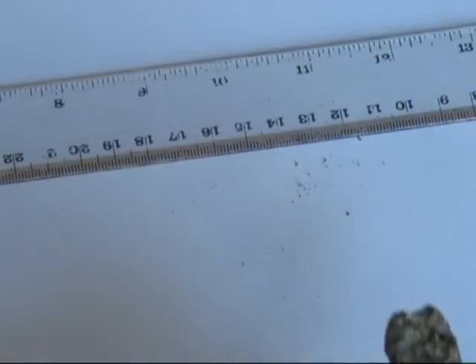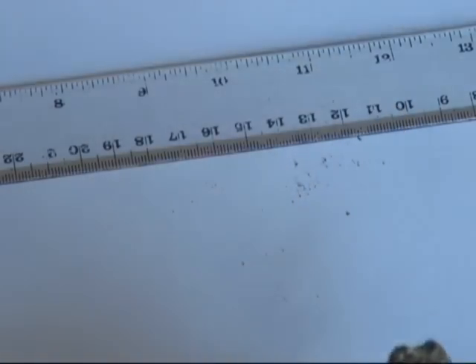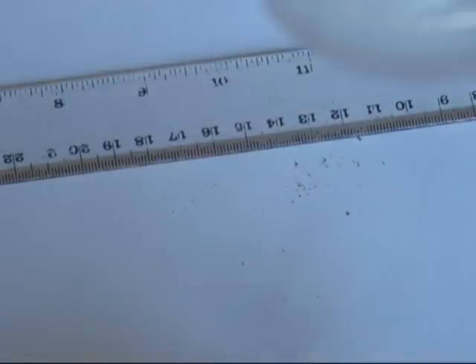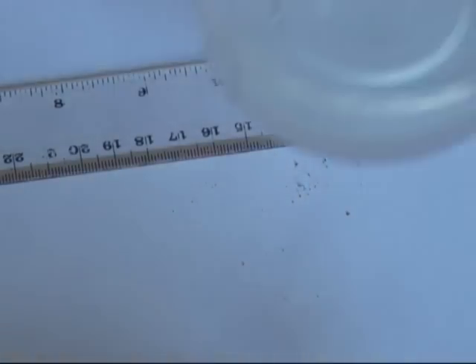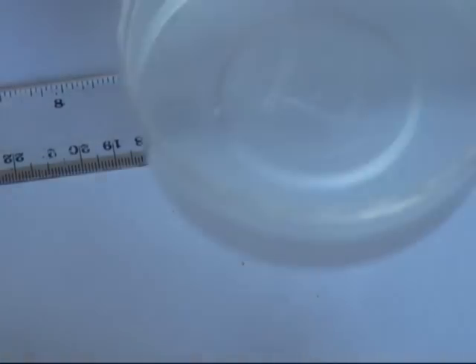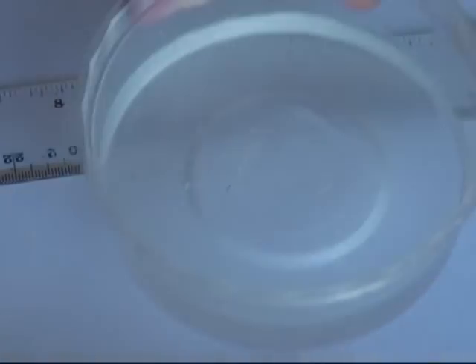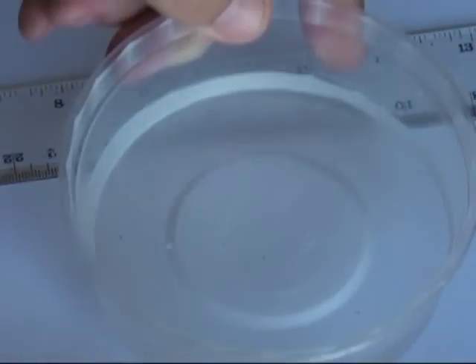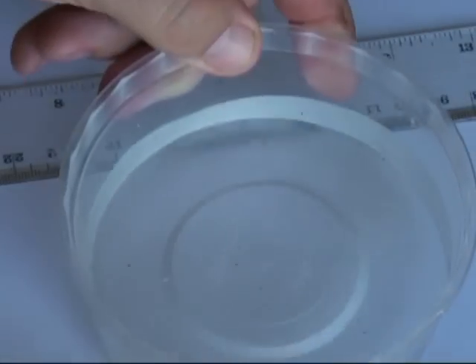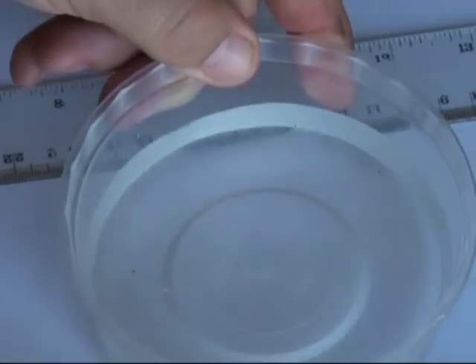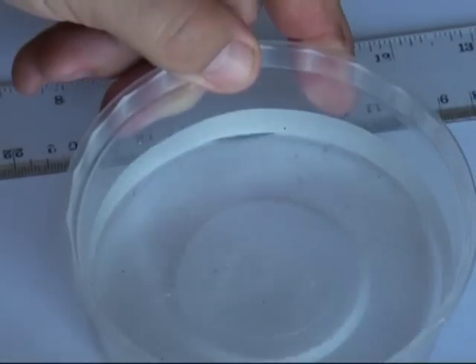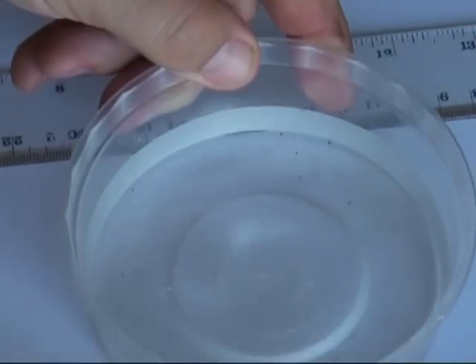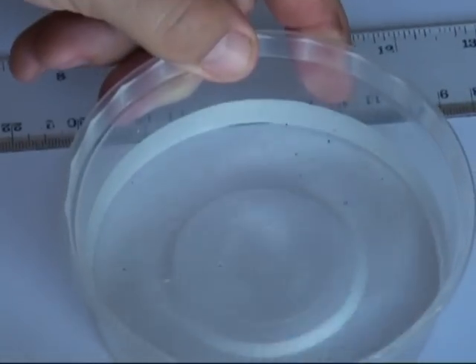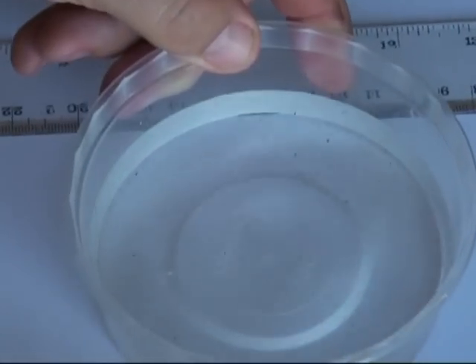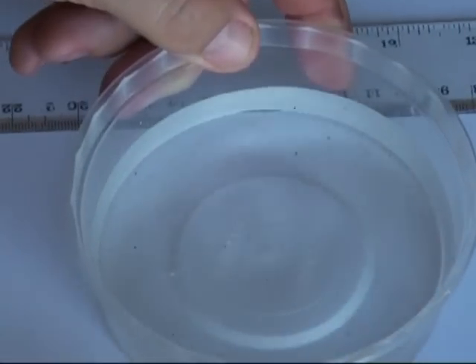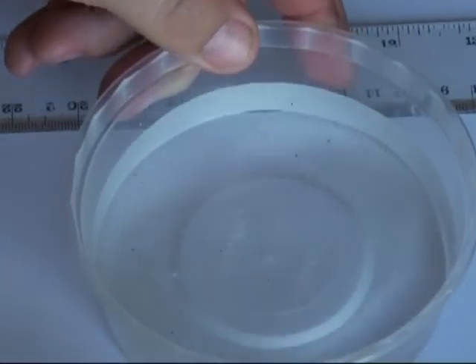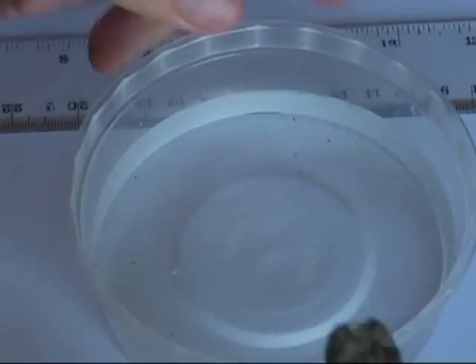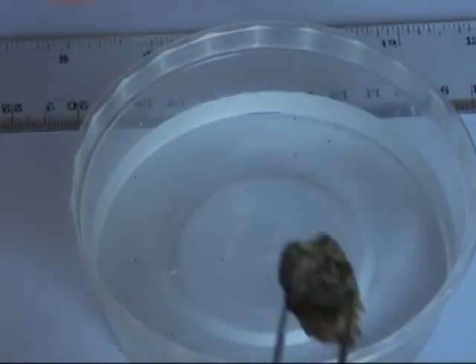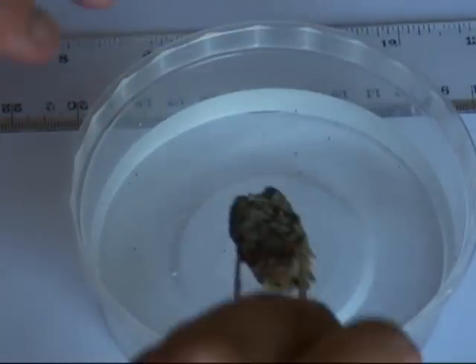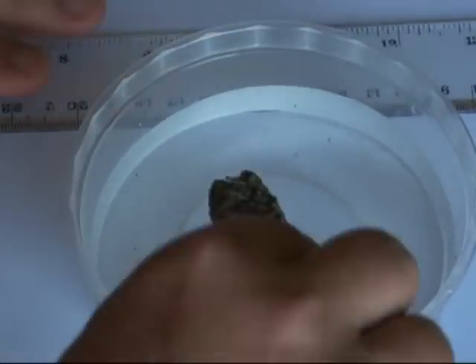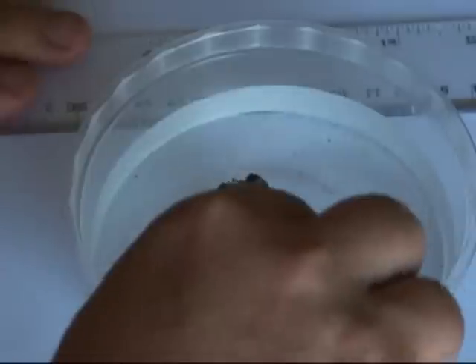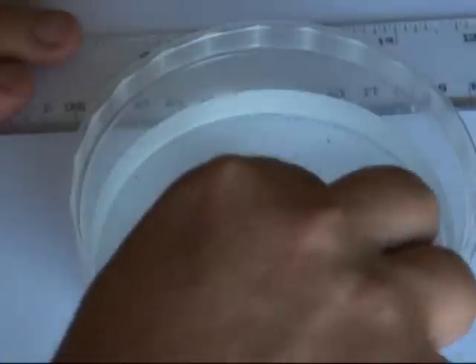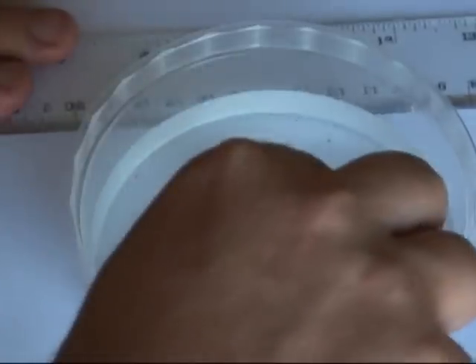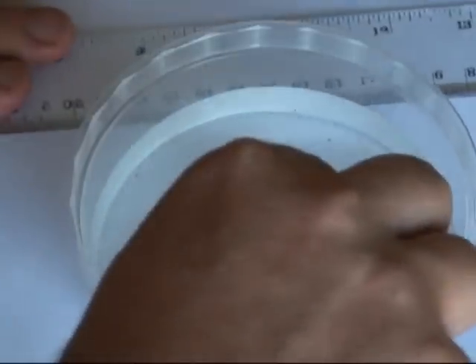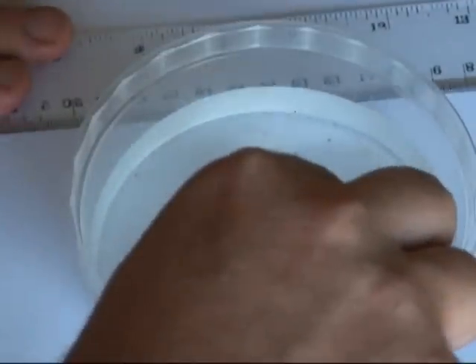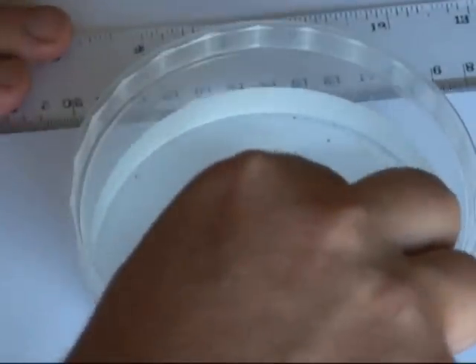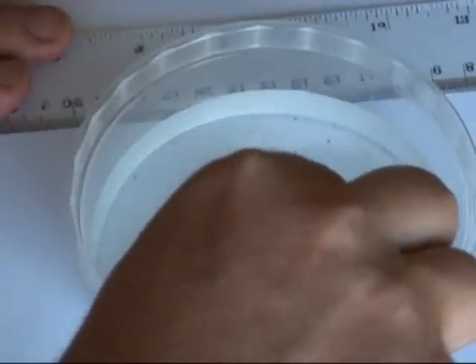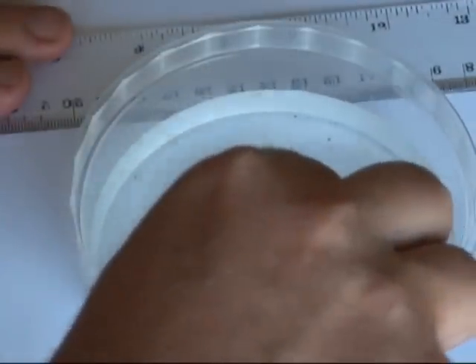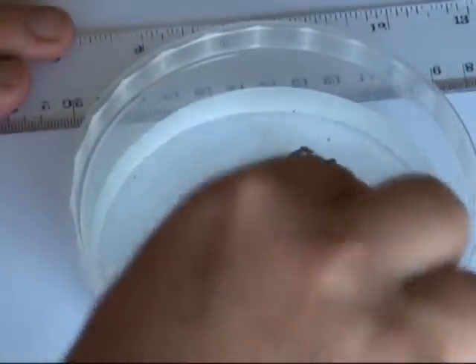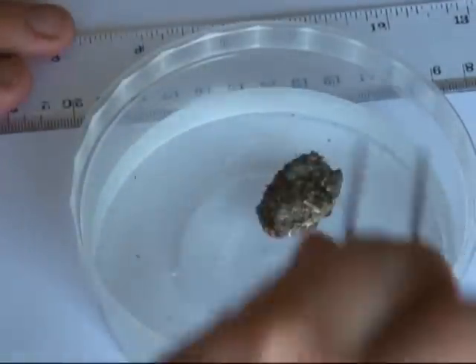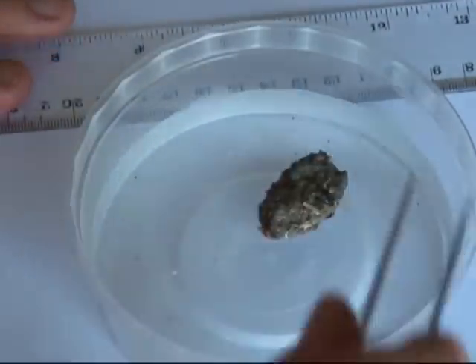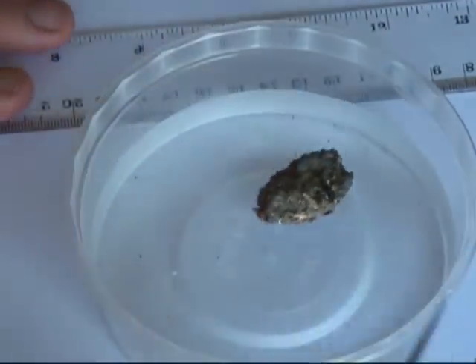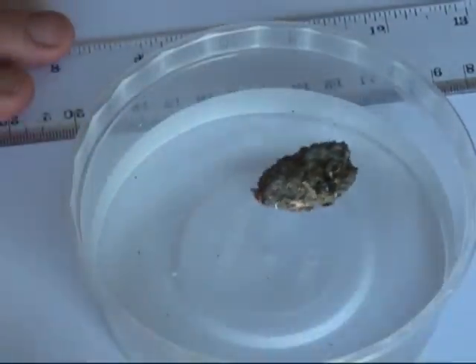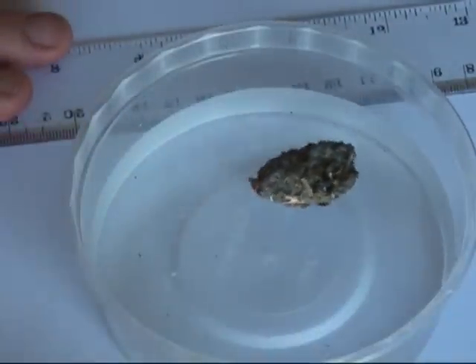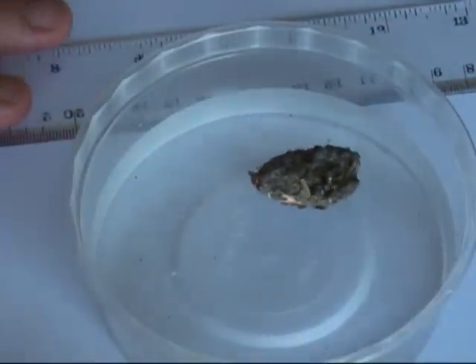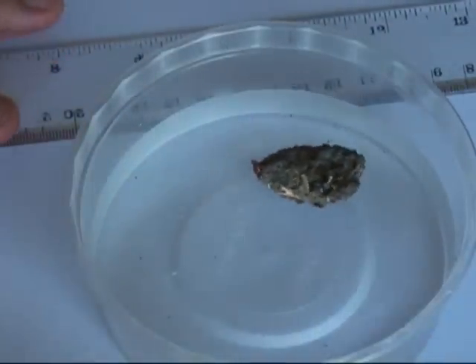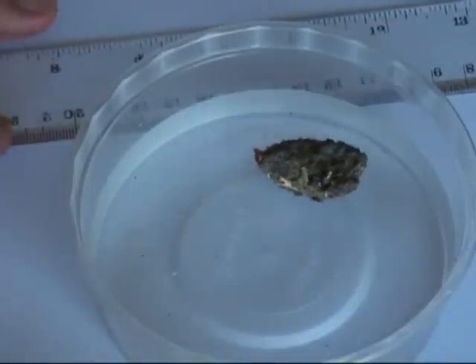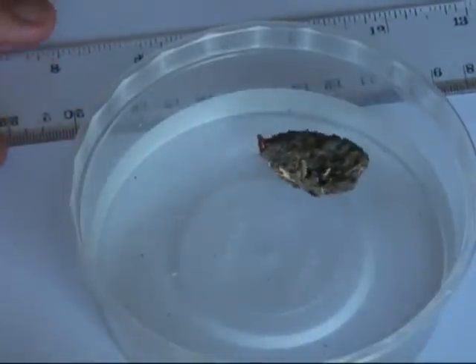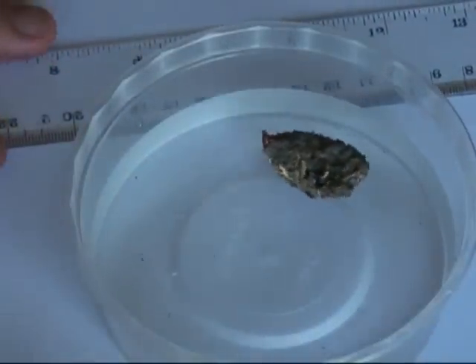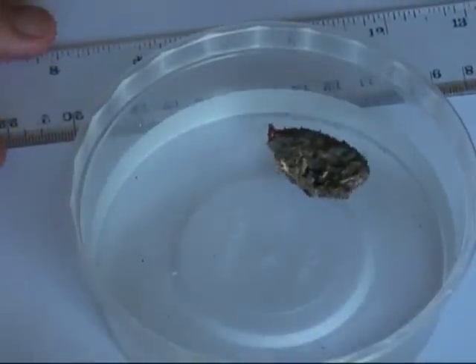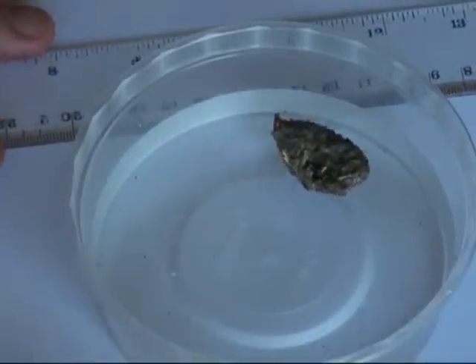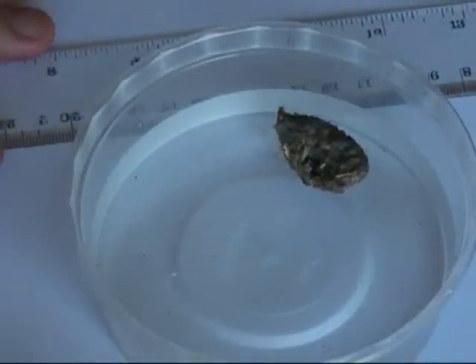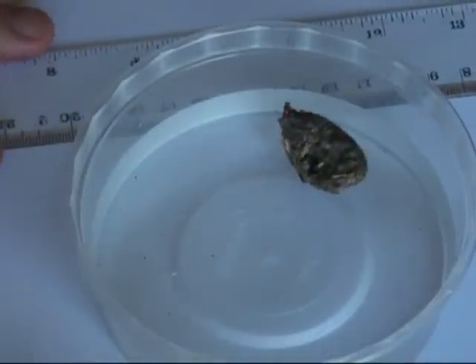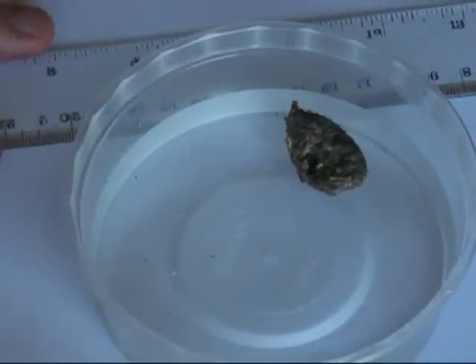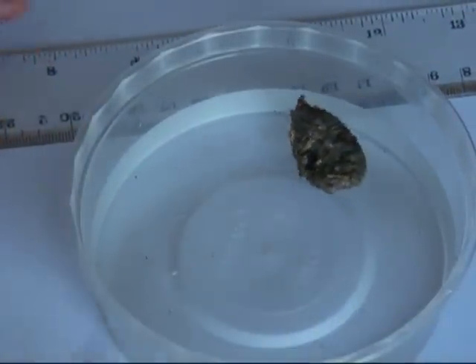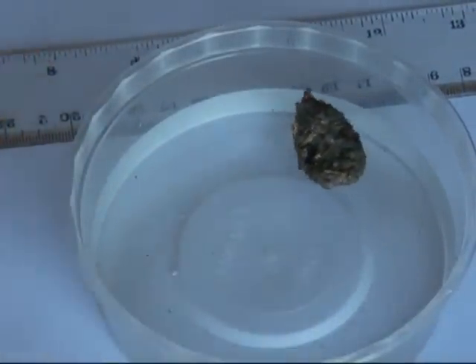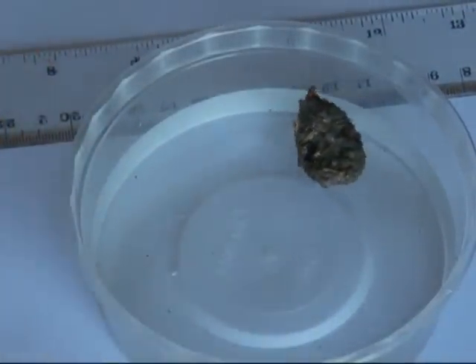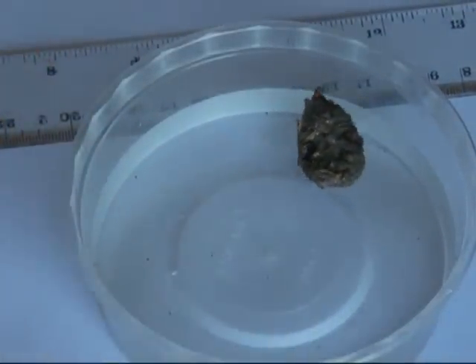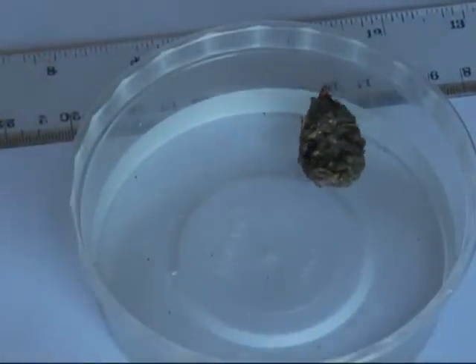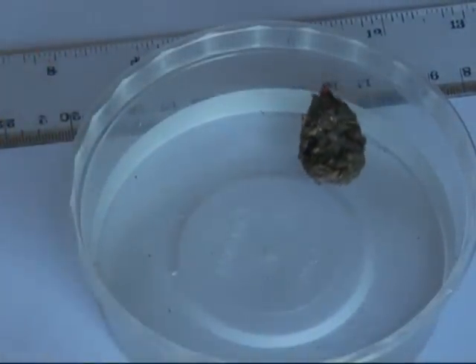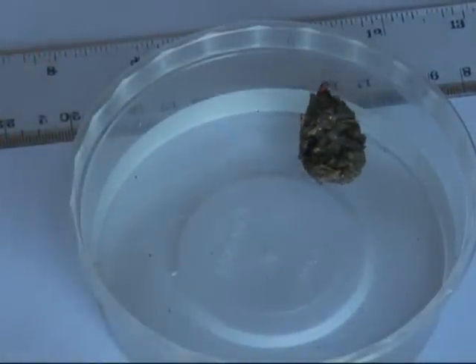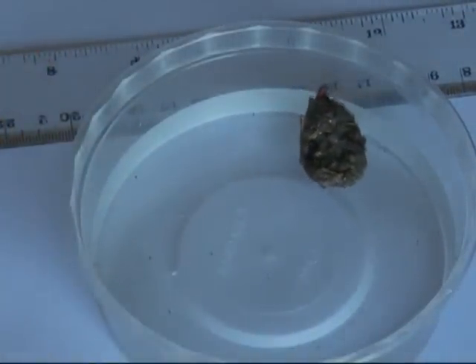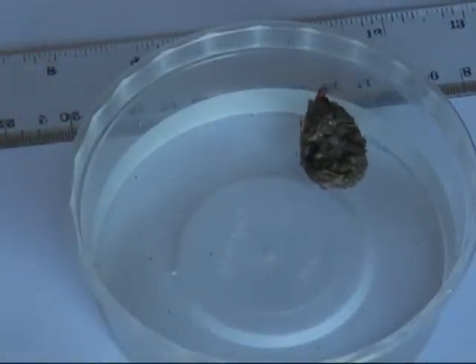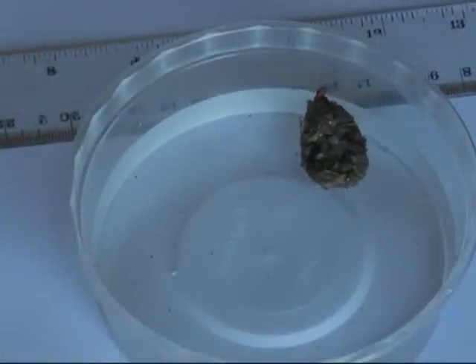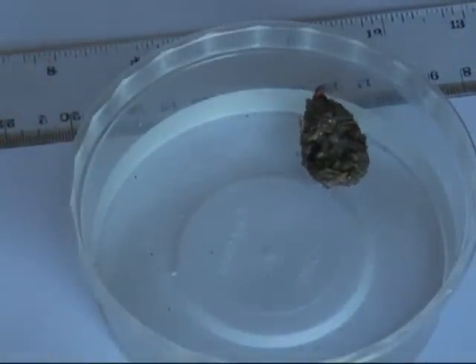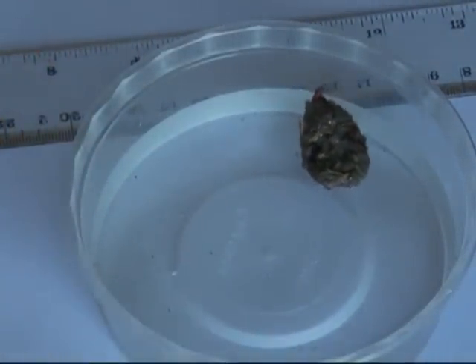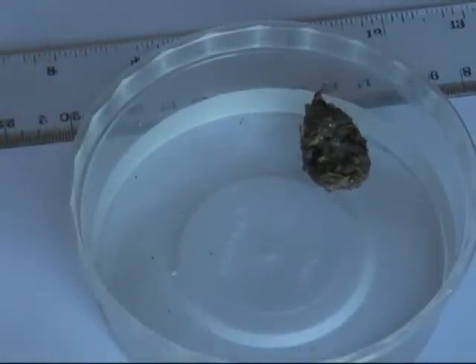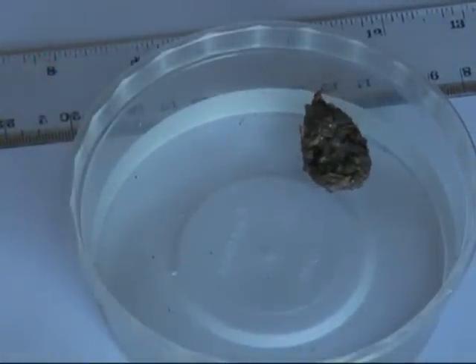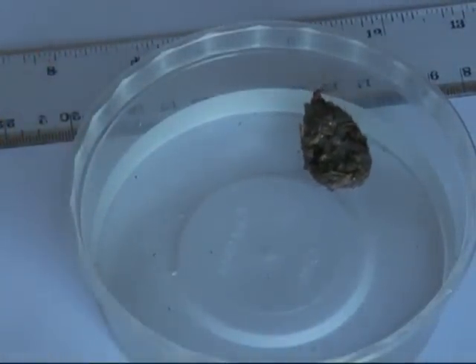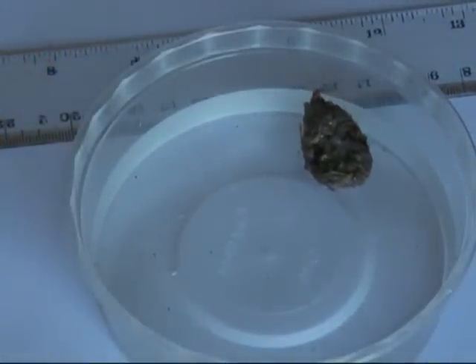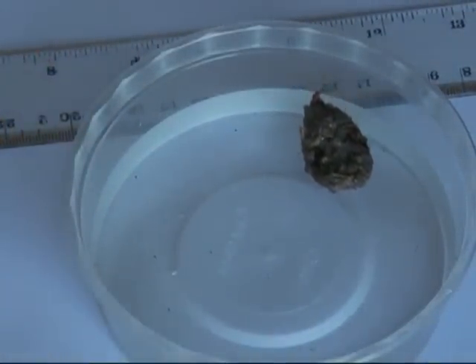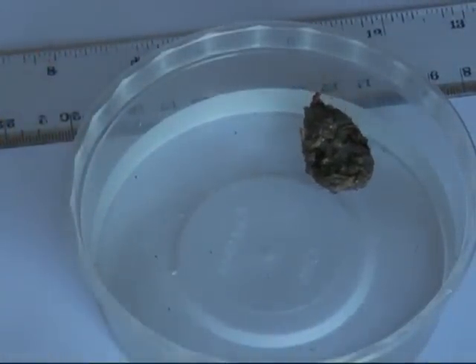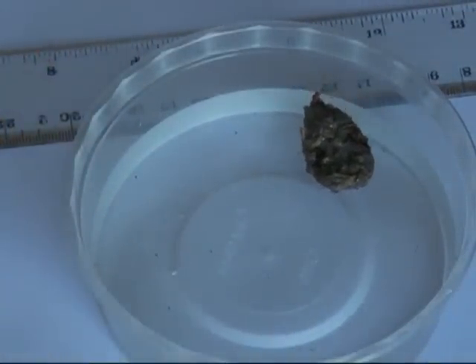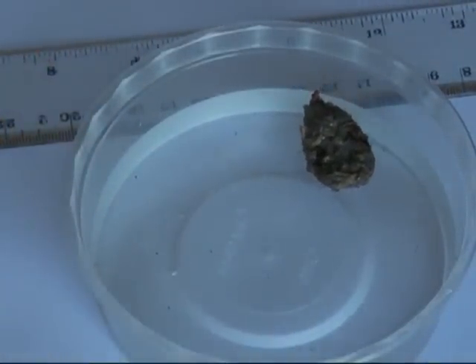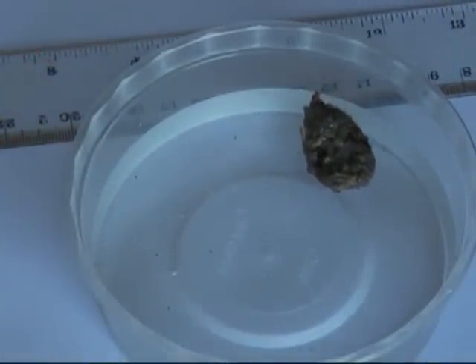Owl pellets contain regurgitated bones, fur, and feathers that the owl cannot digest. Examination of these pellets allows us the opportunity to investigate the diet of the boobook owl.